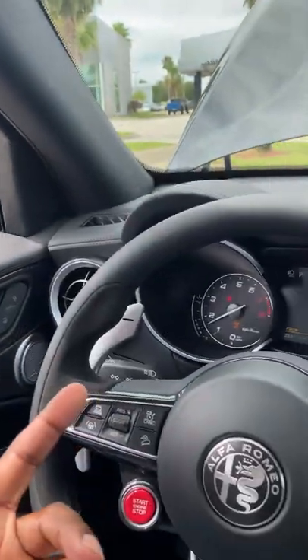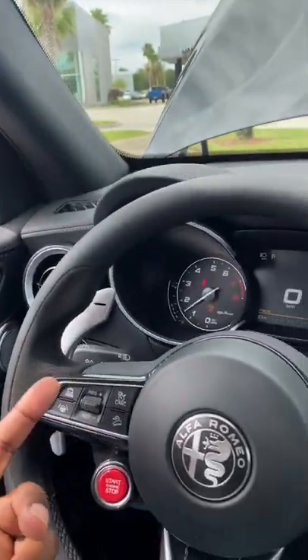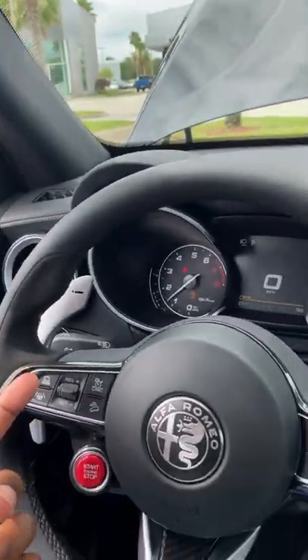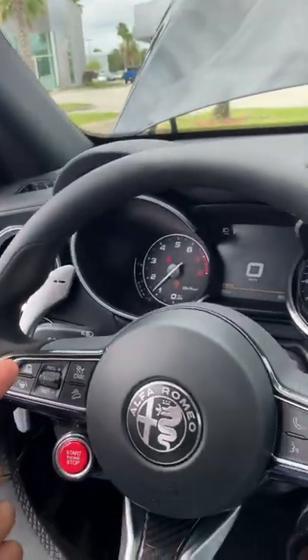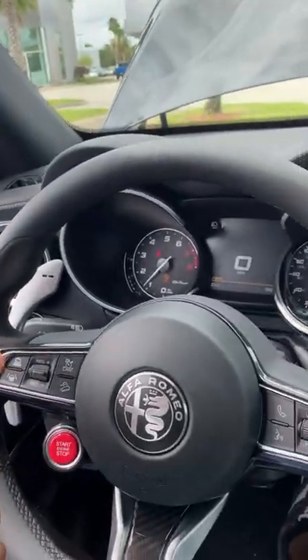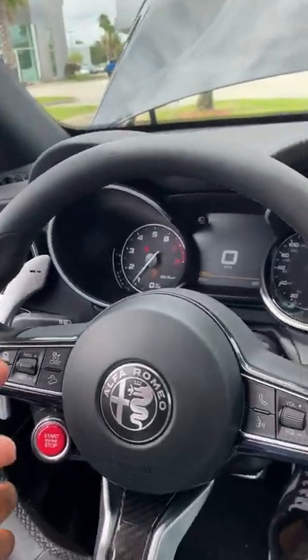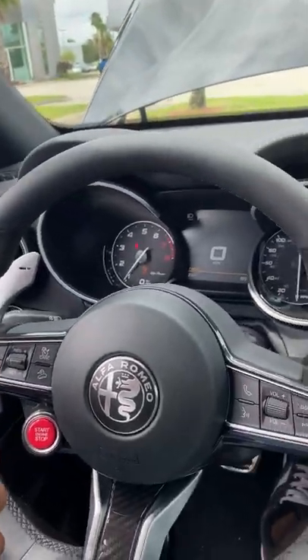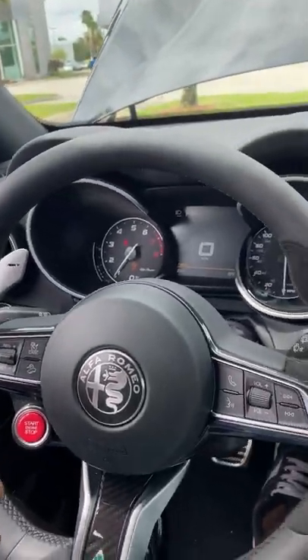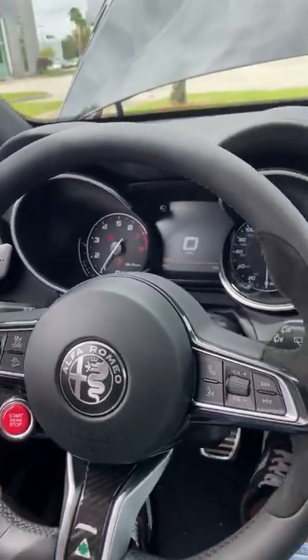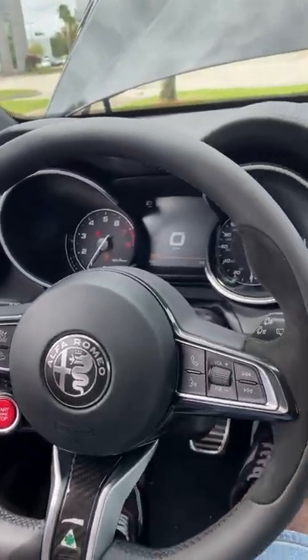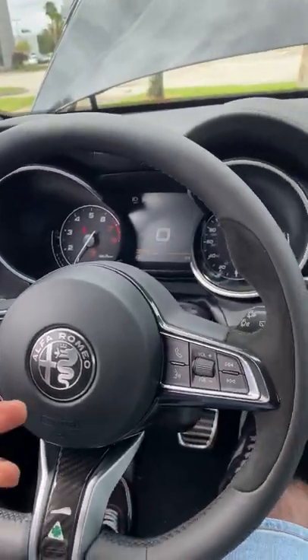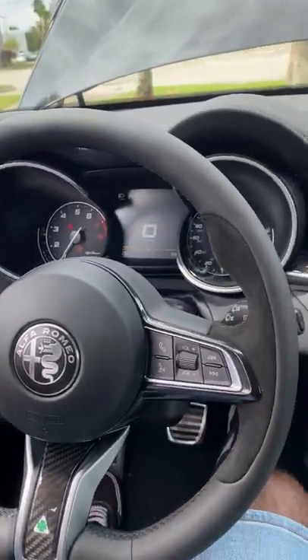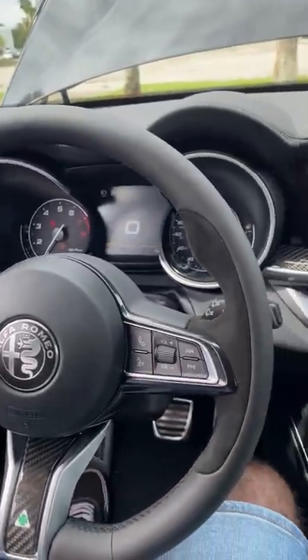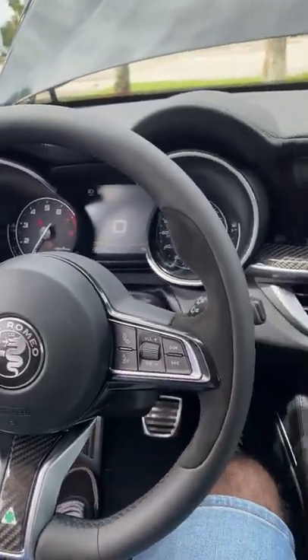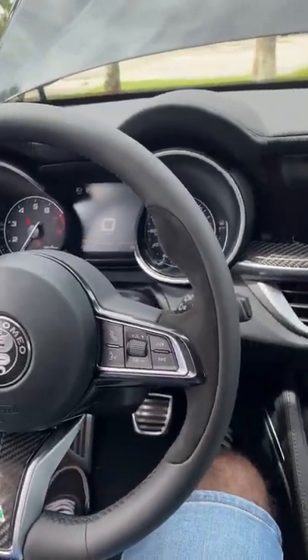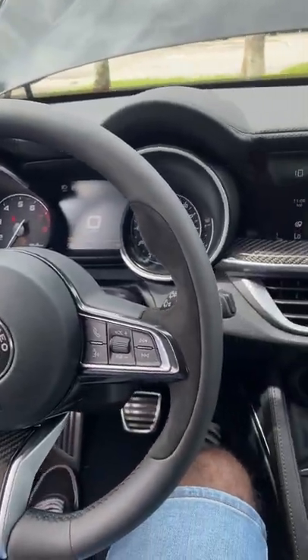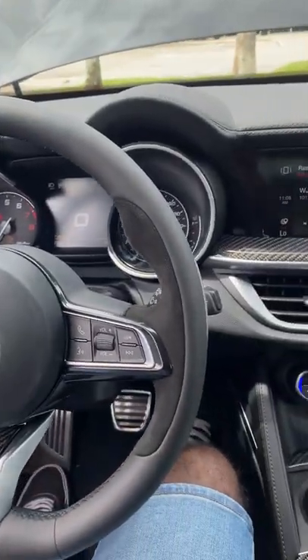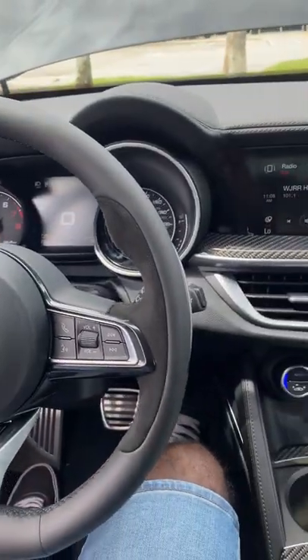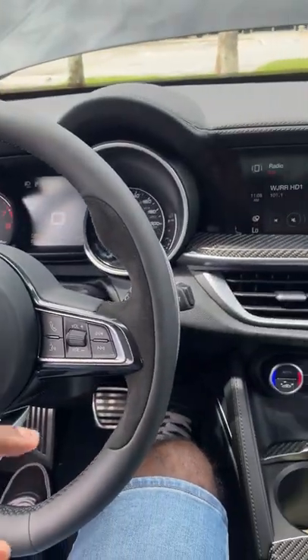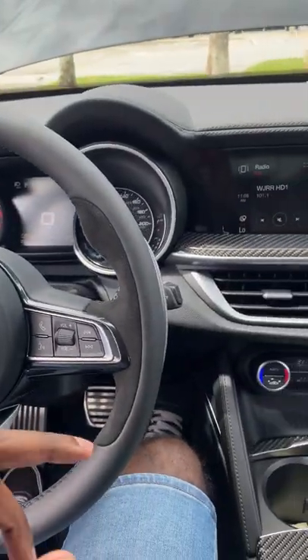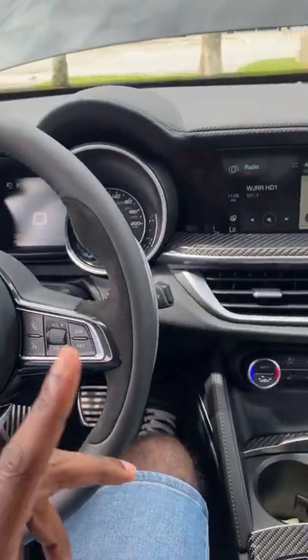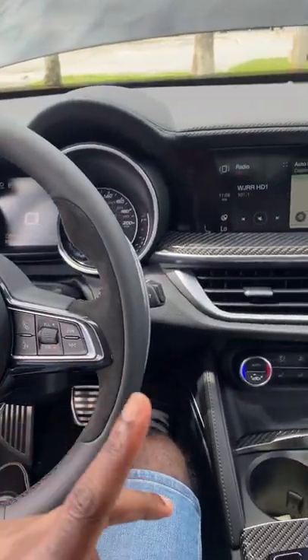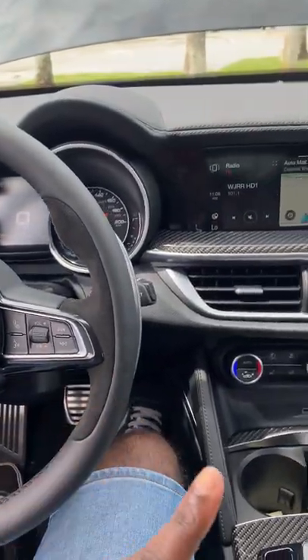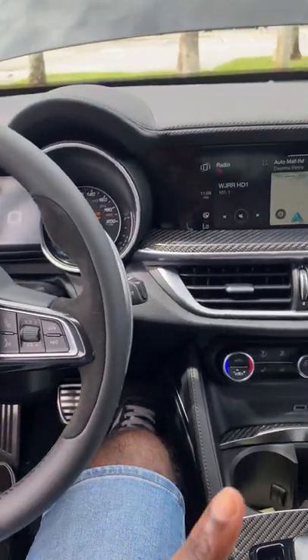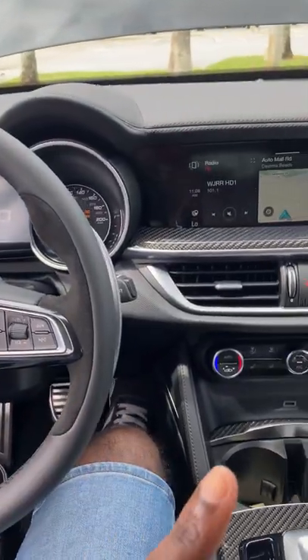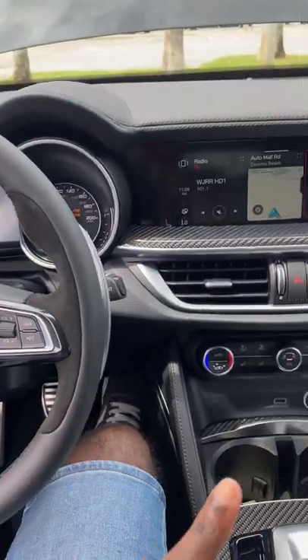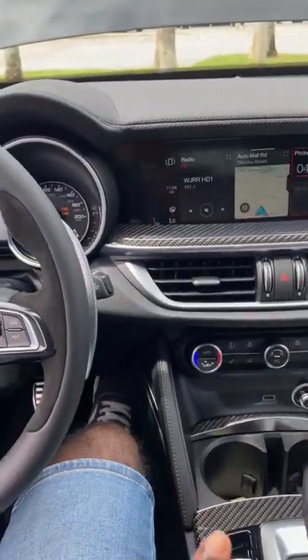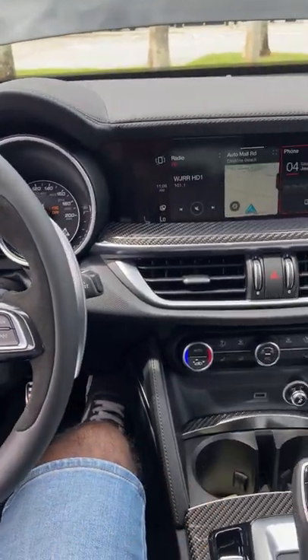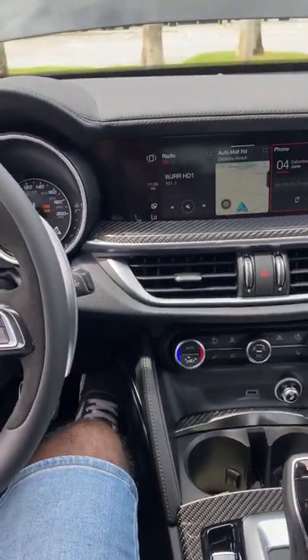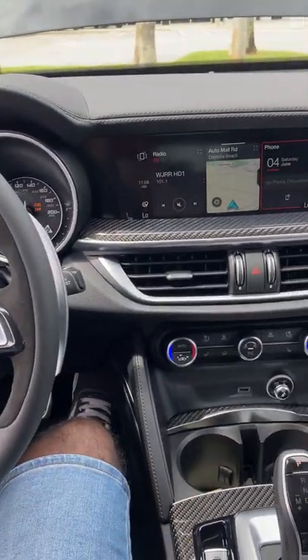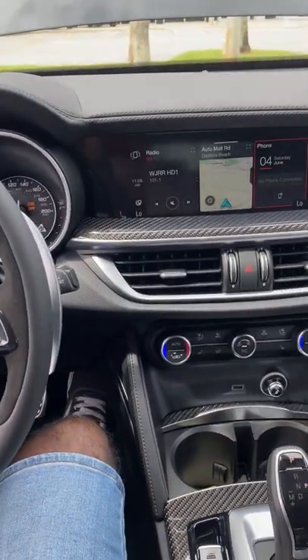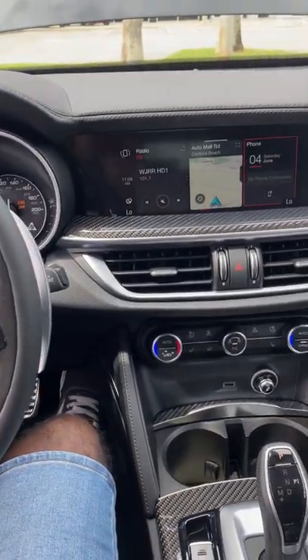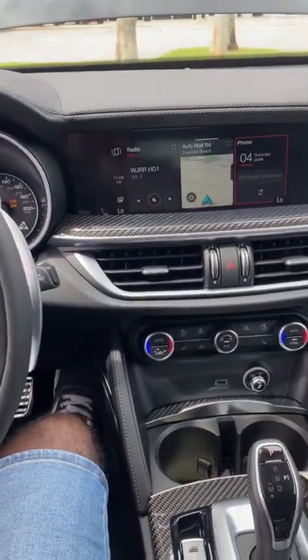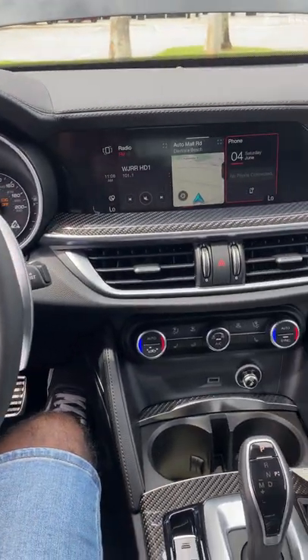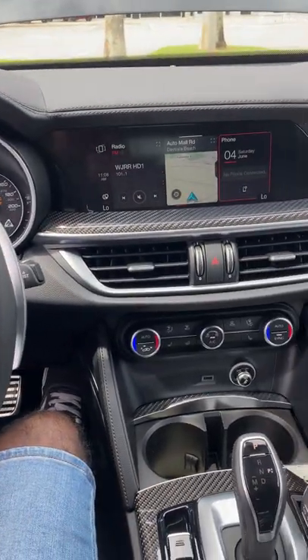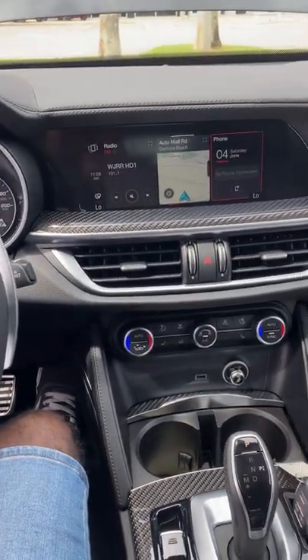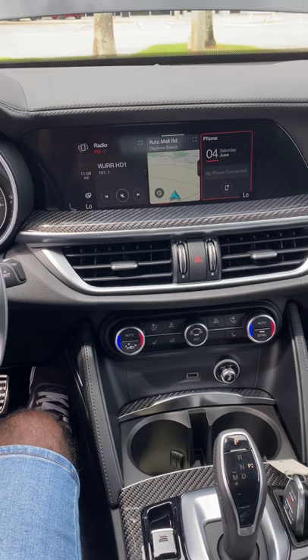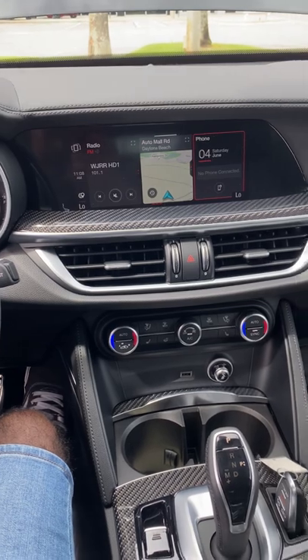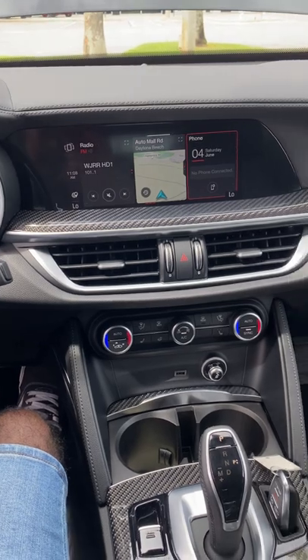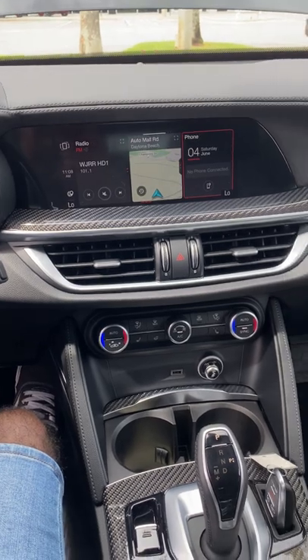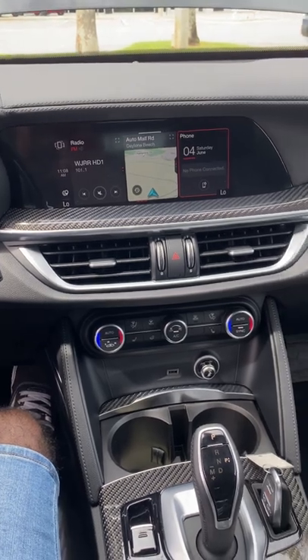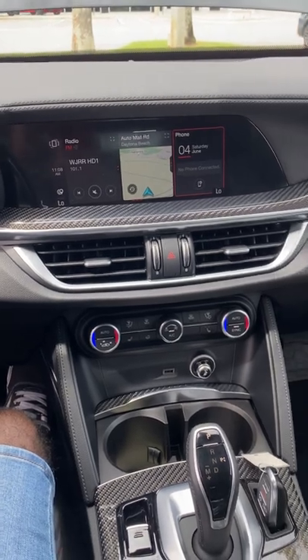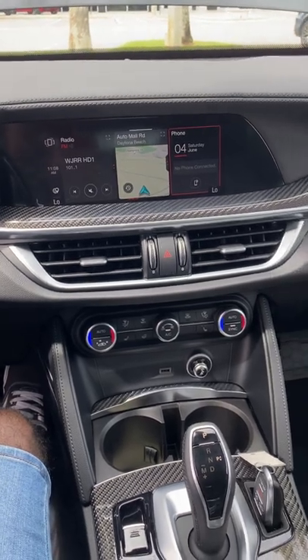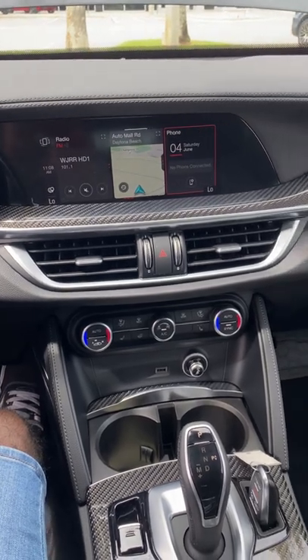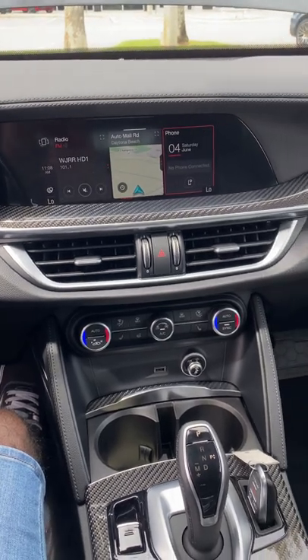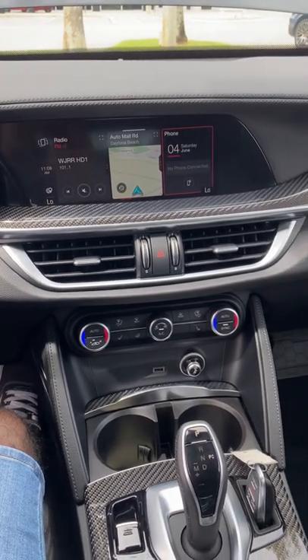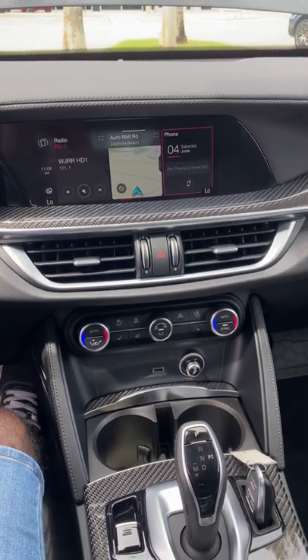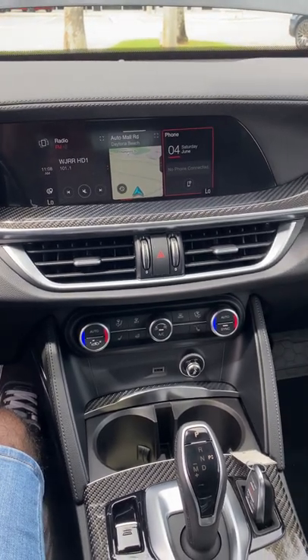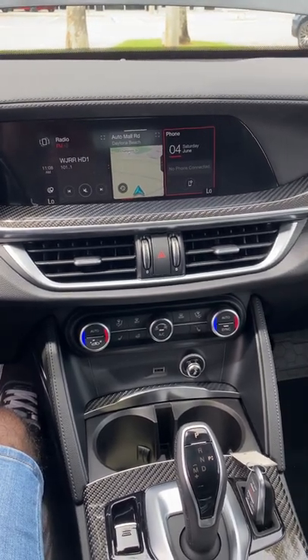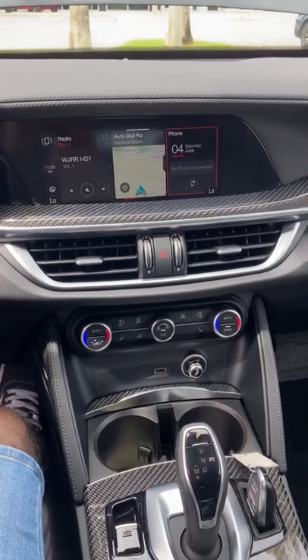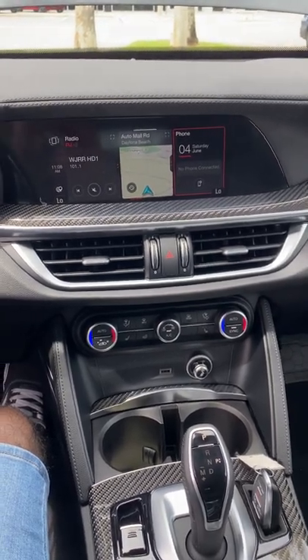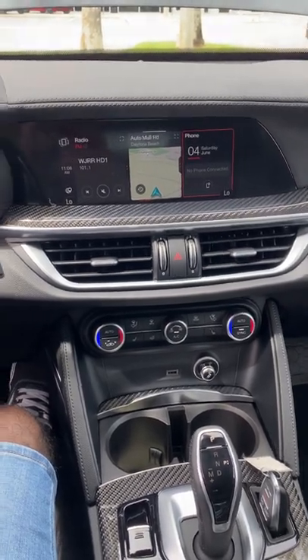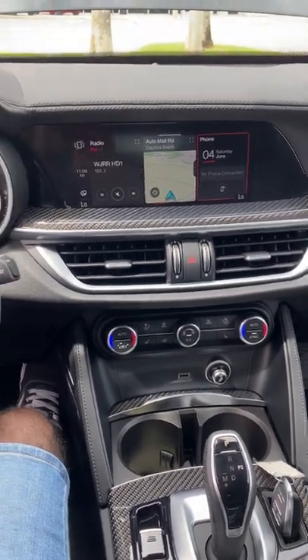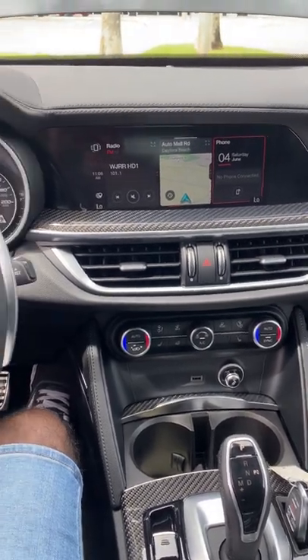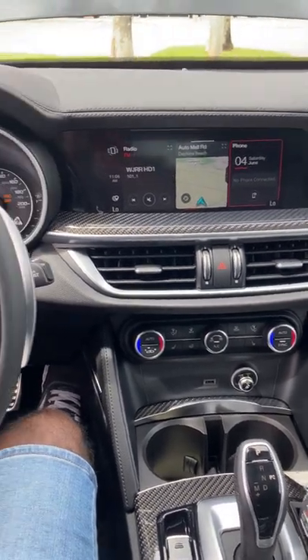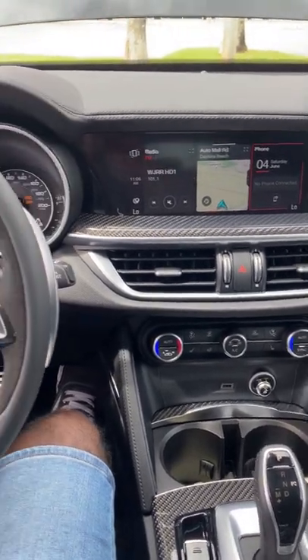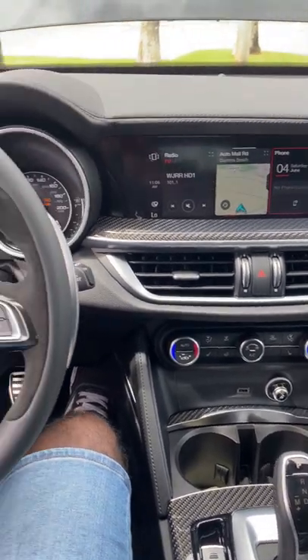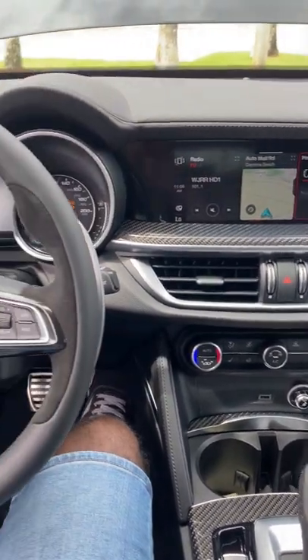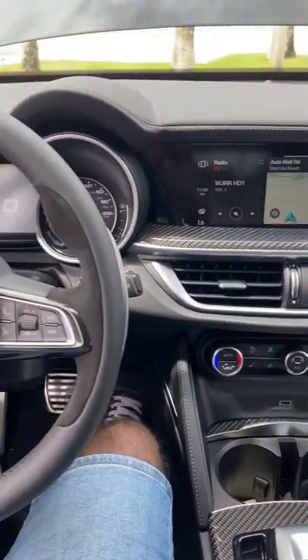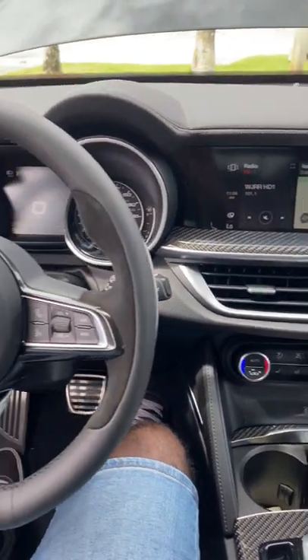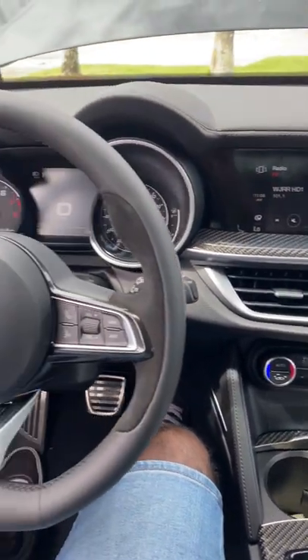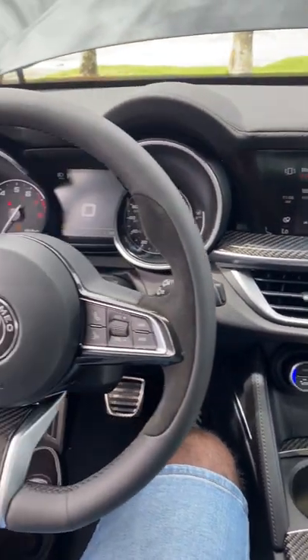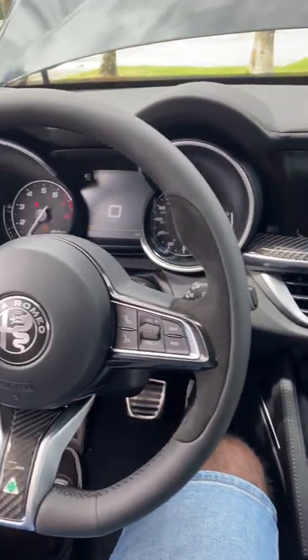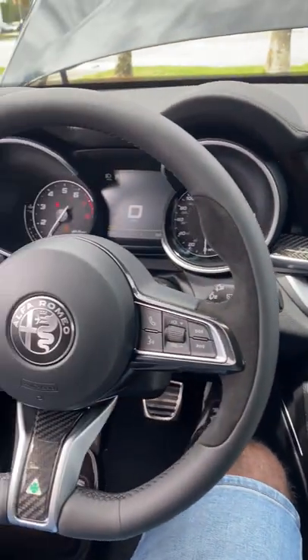Insane, right? What do you guys think about this Quadrifoglio Stelvio for $89,000?